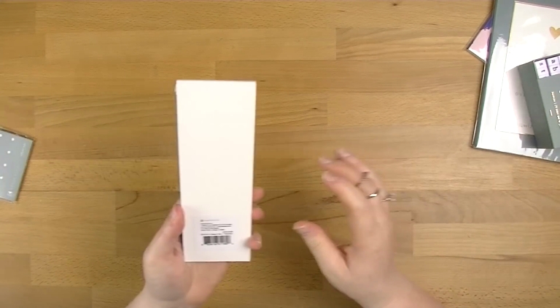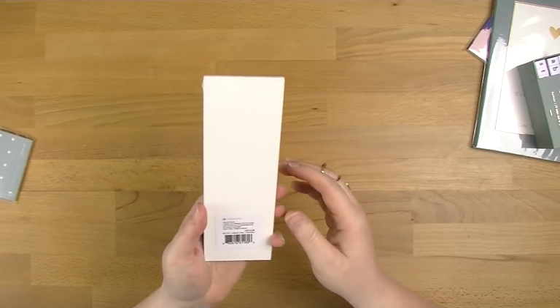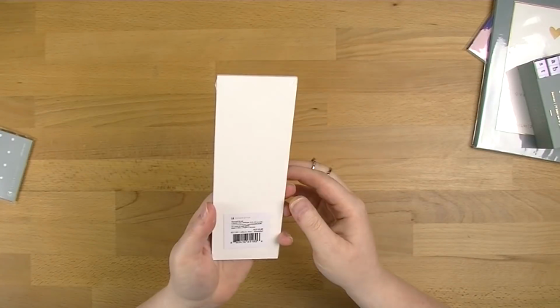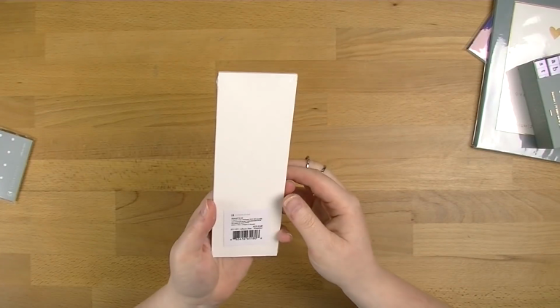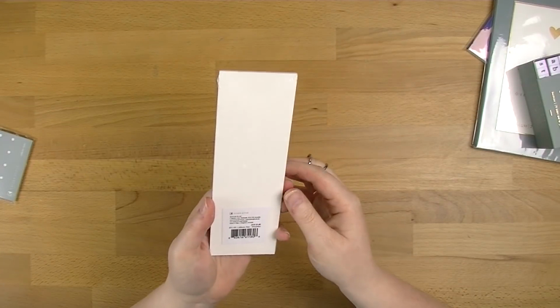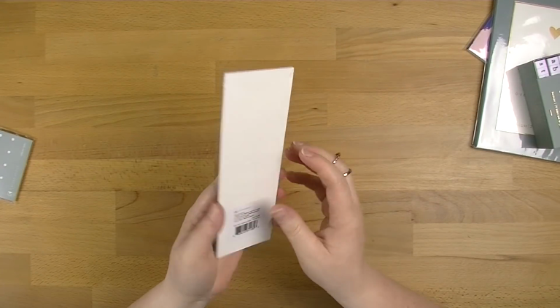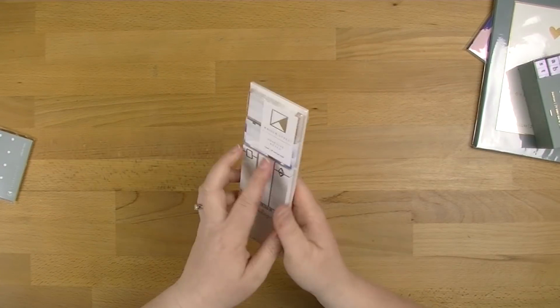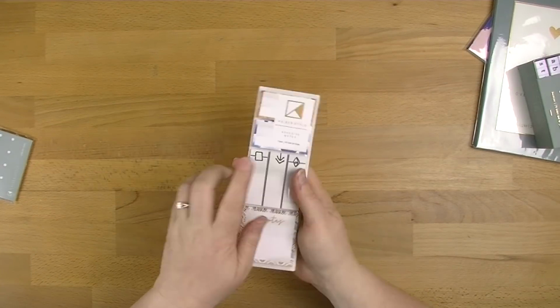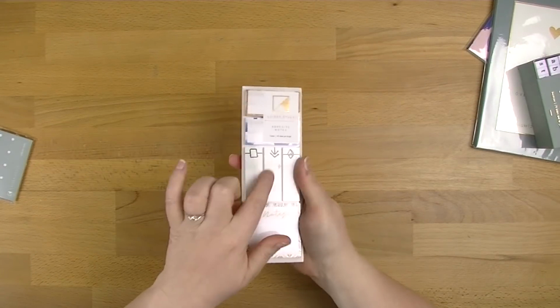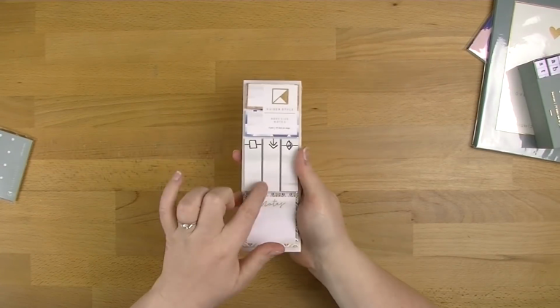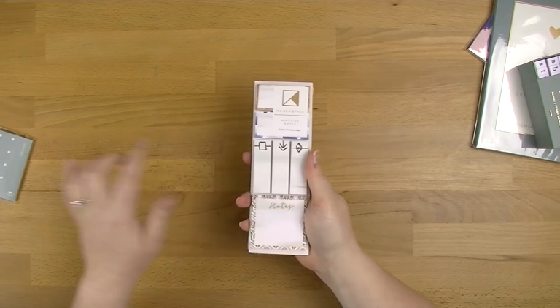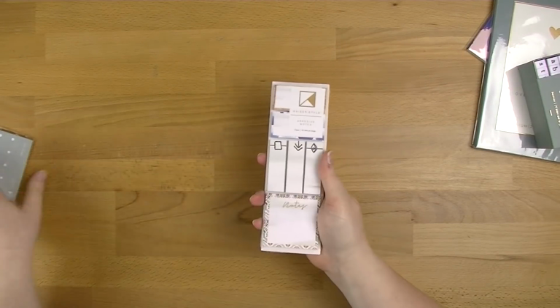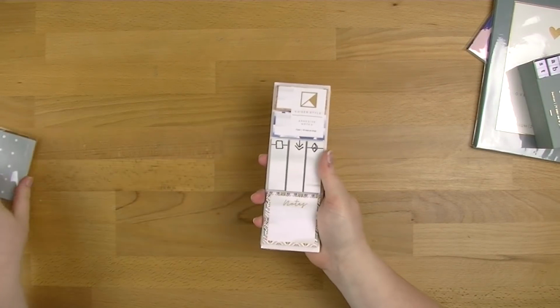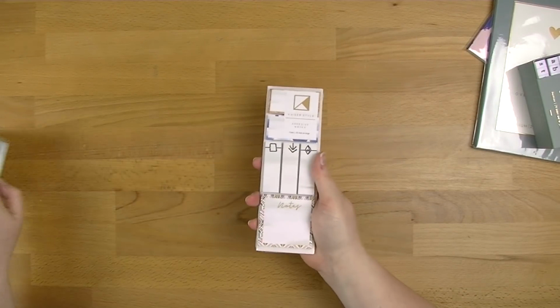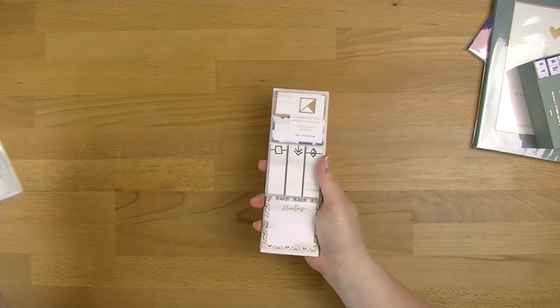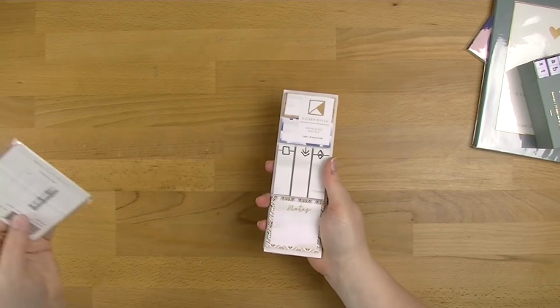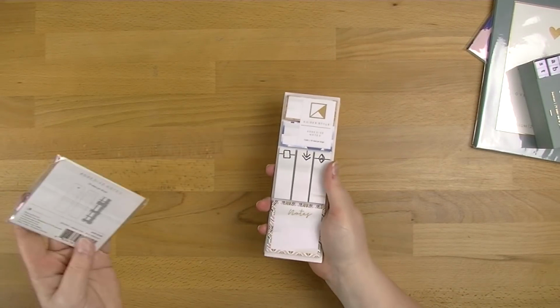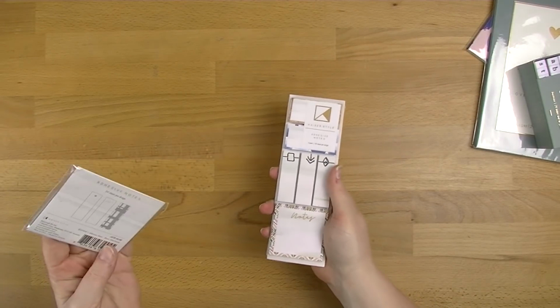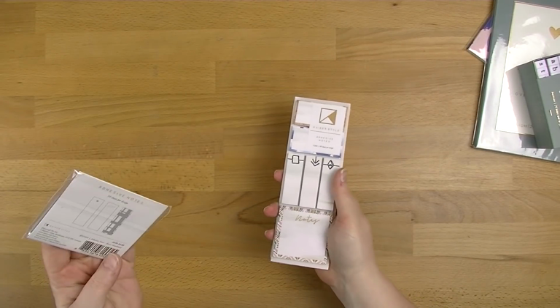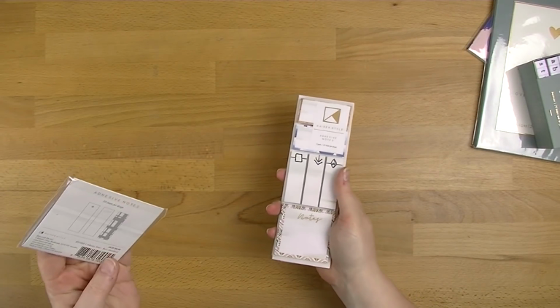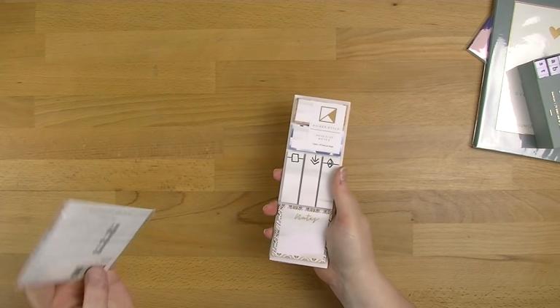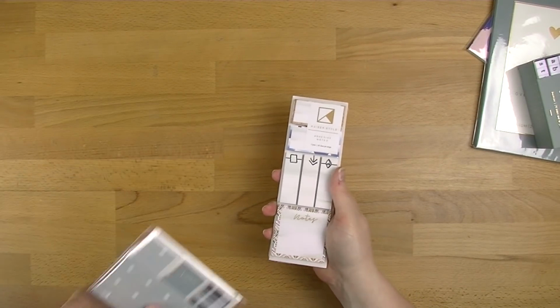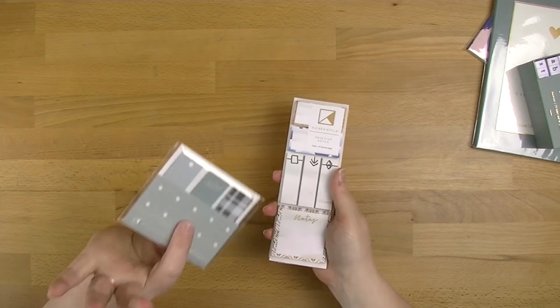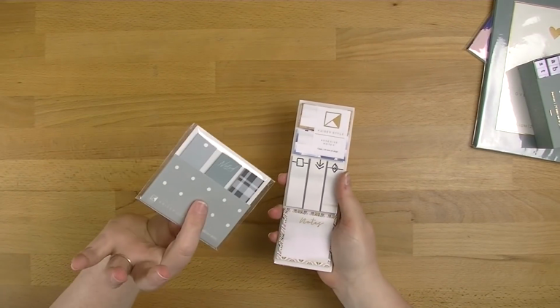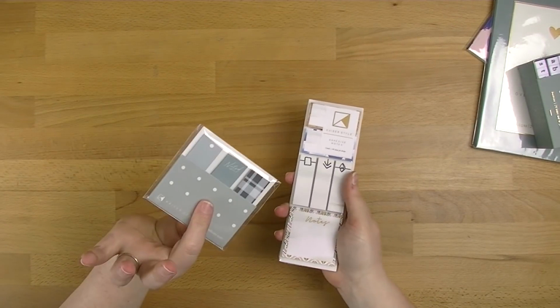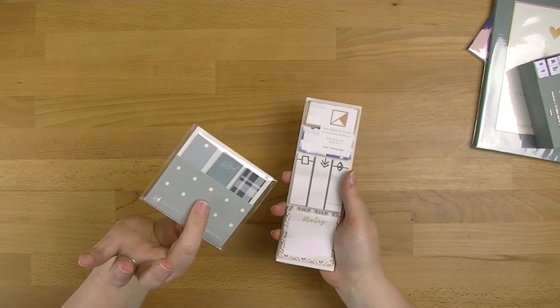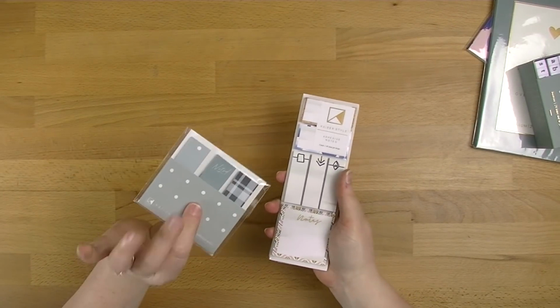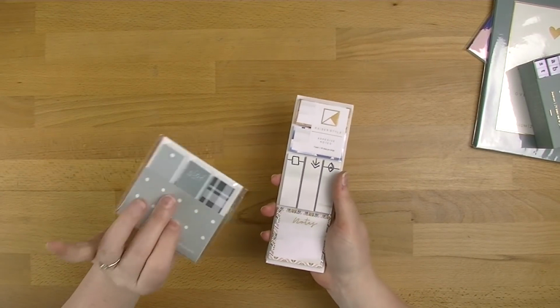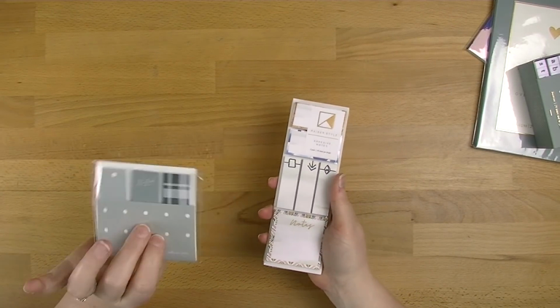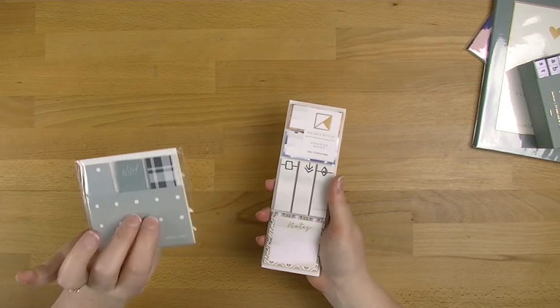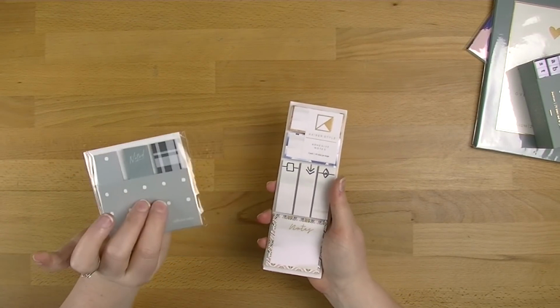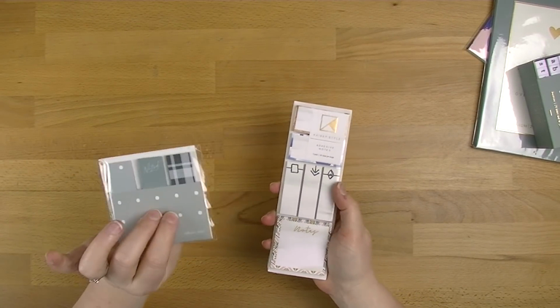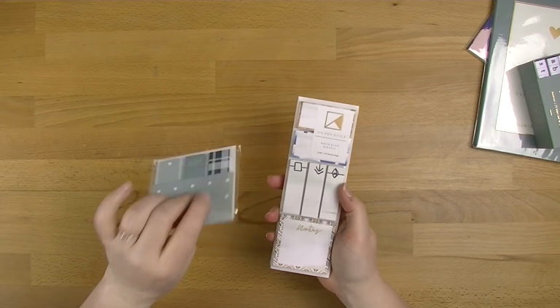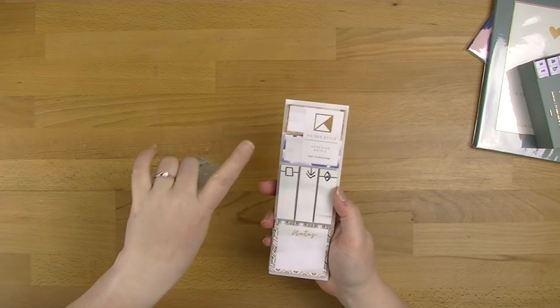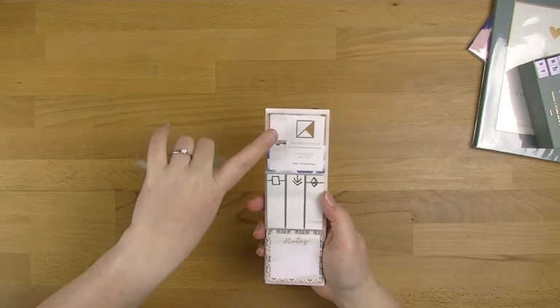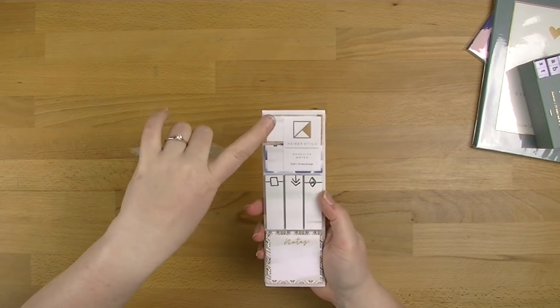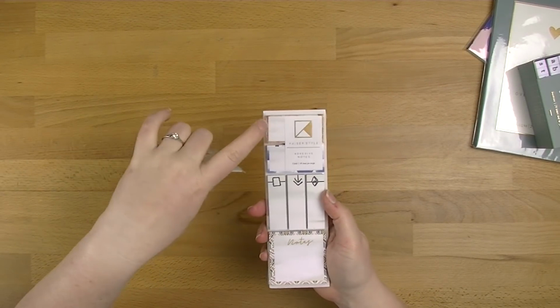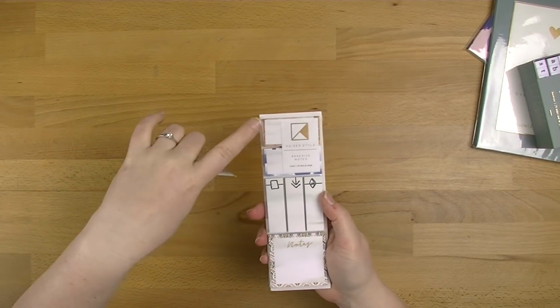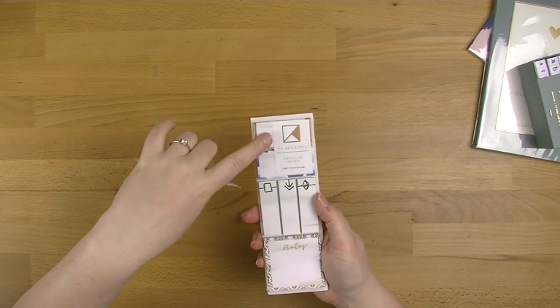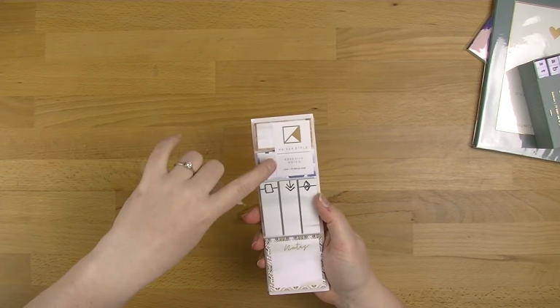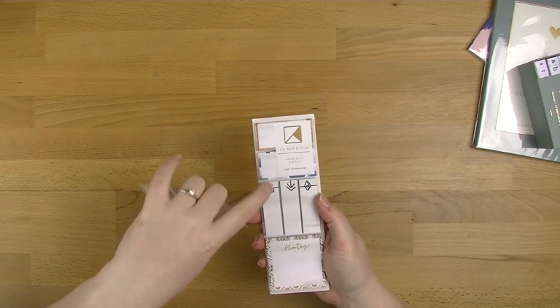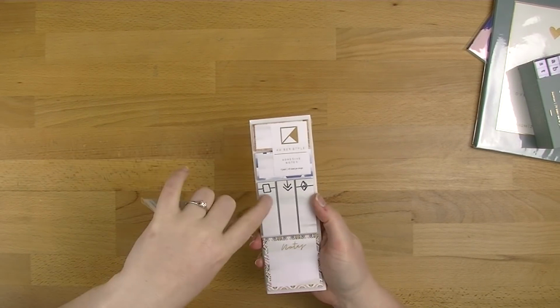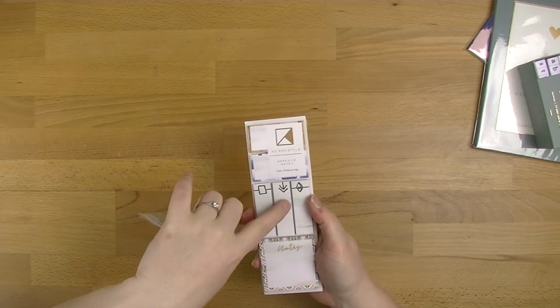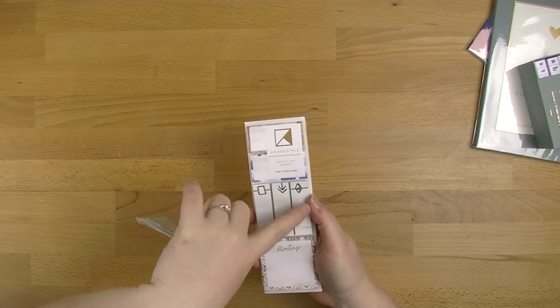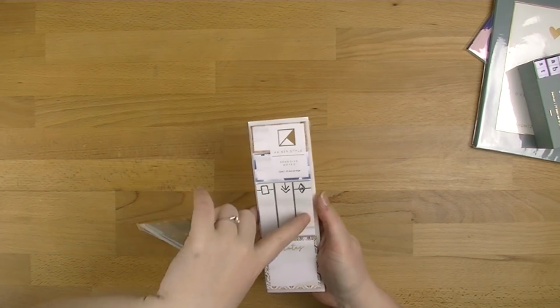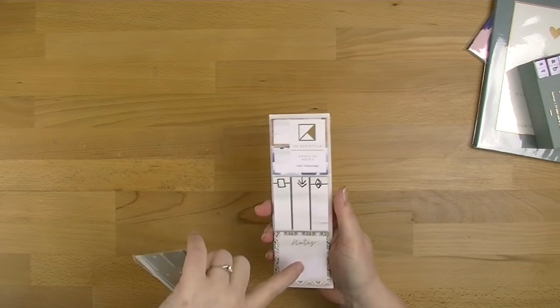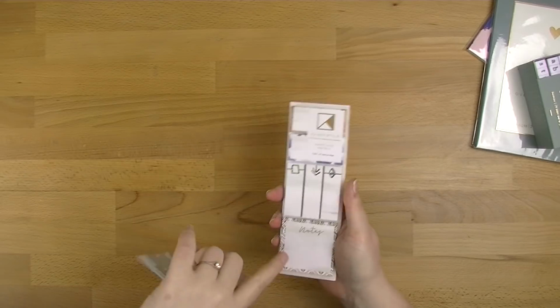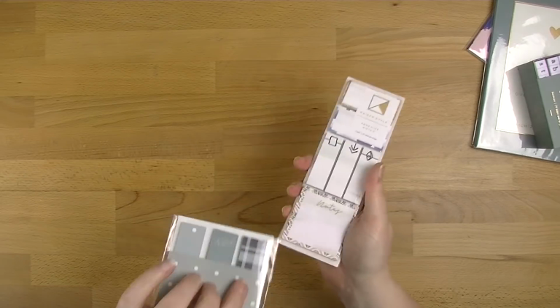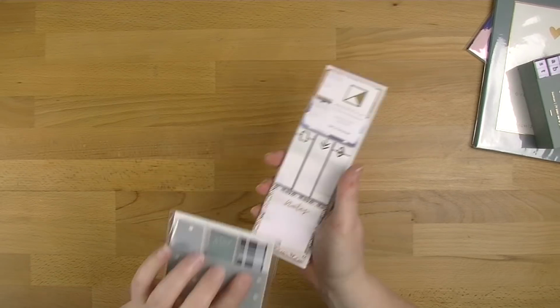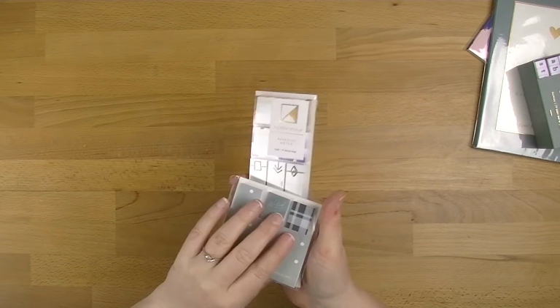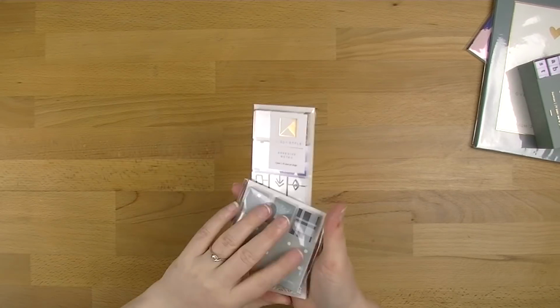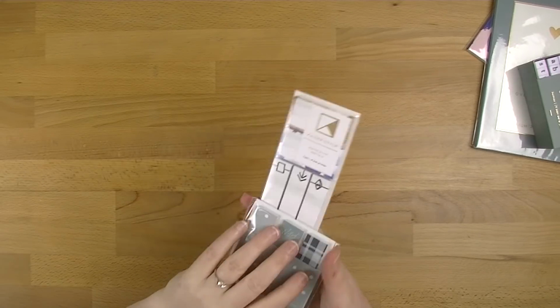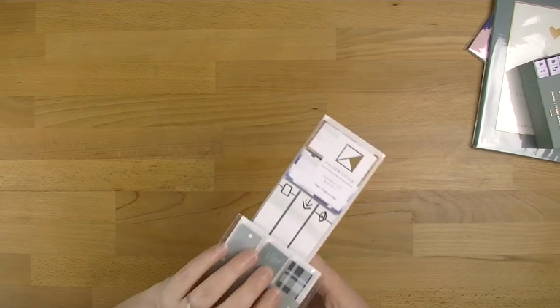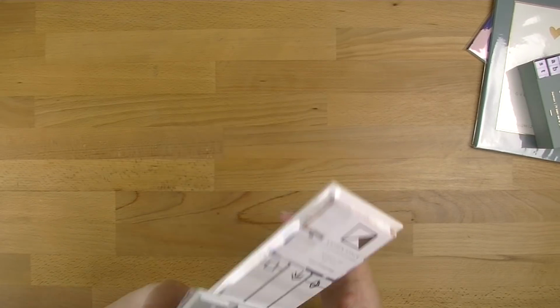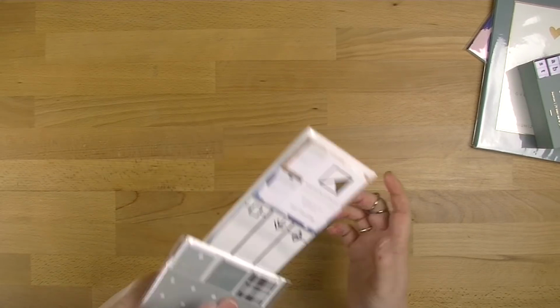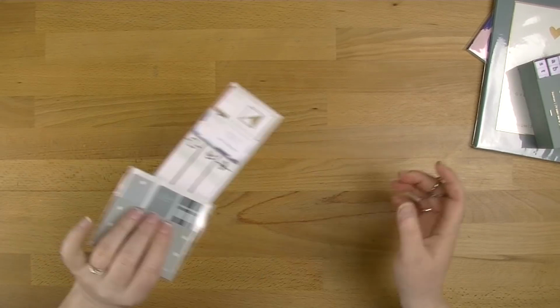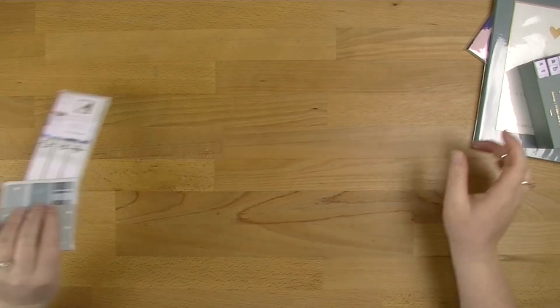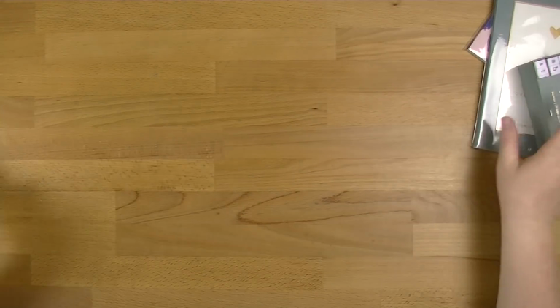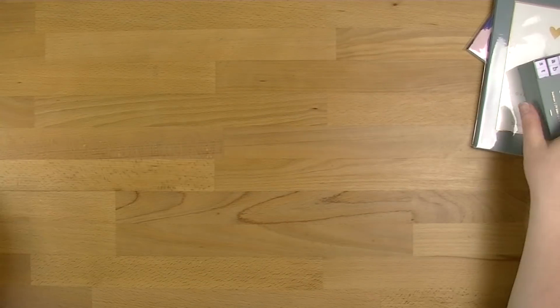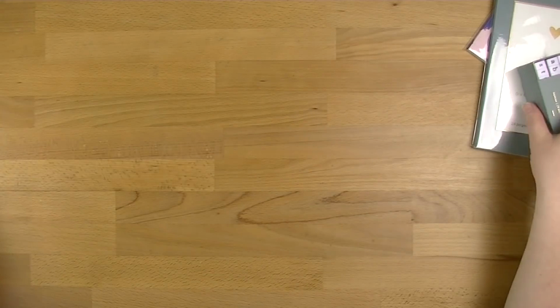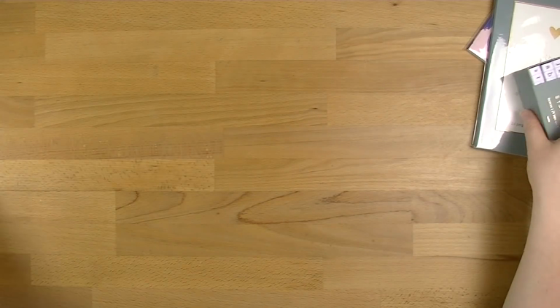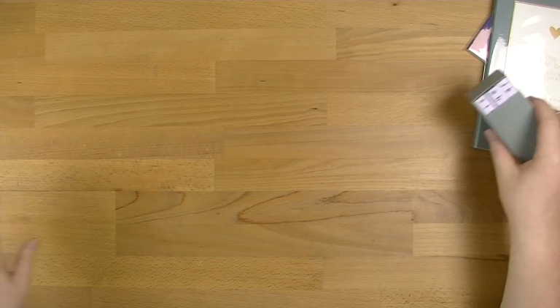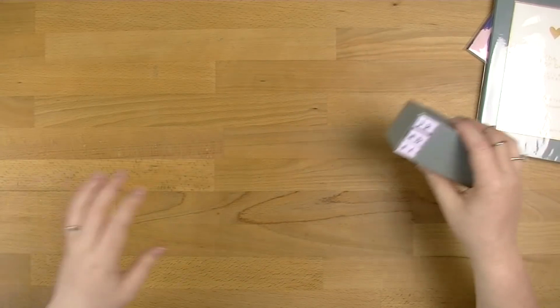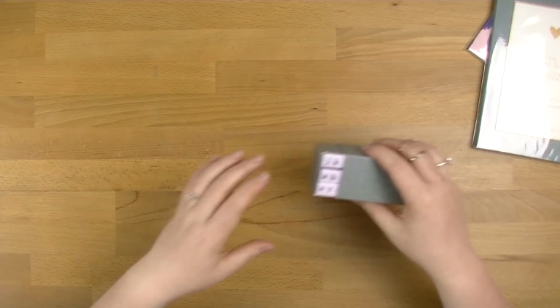So just to let you know, this one's $5 and this one's $4. You get three packs and you get six different designs on this one.